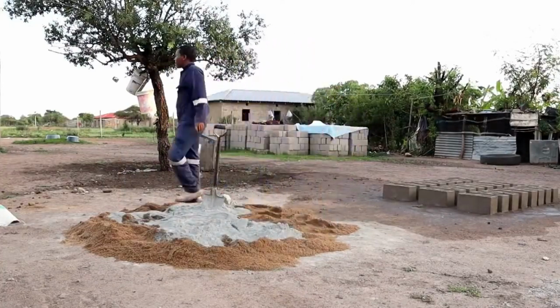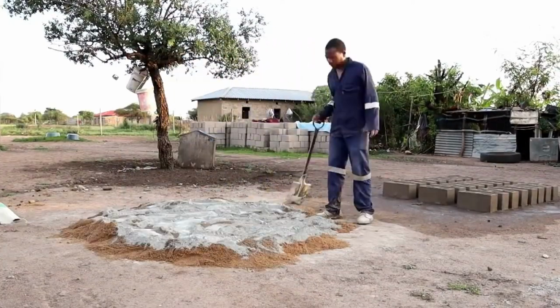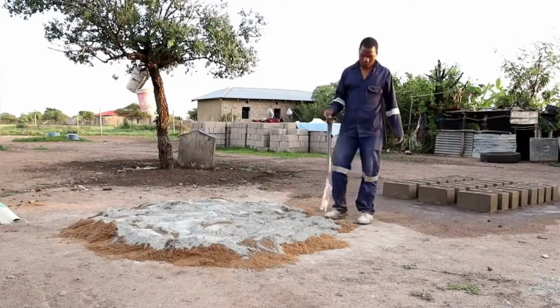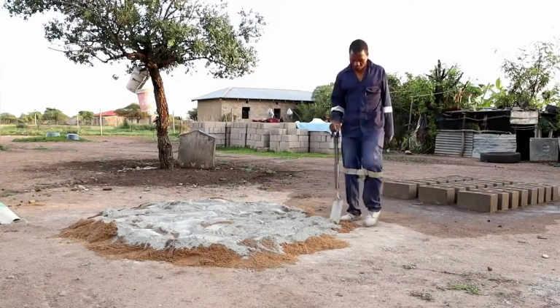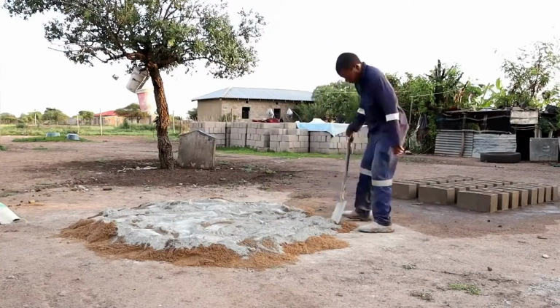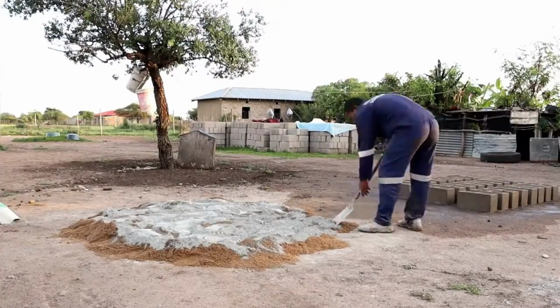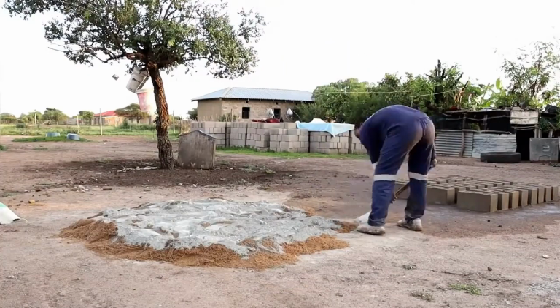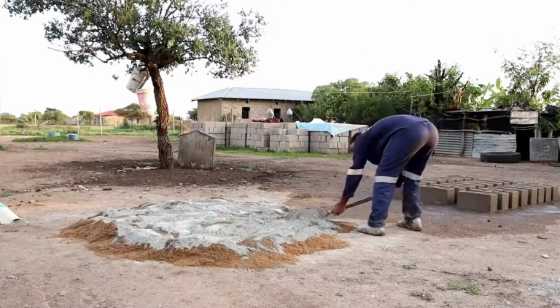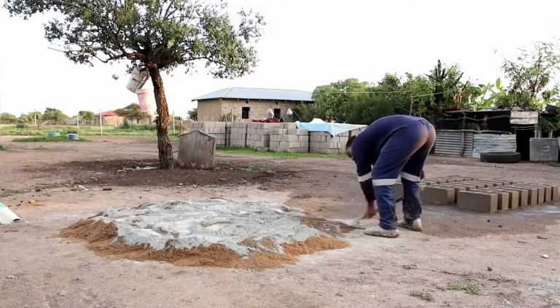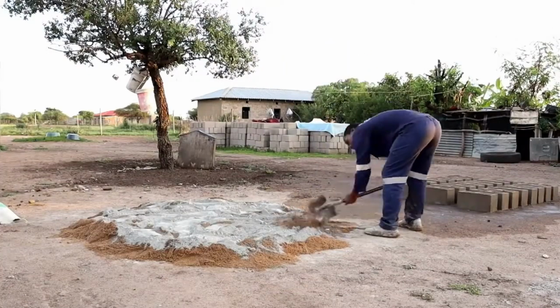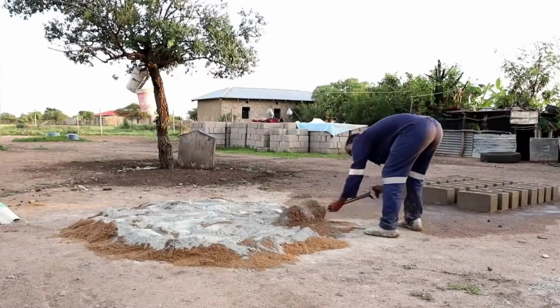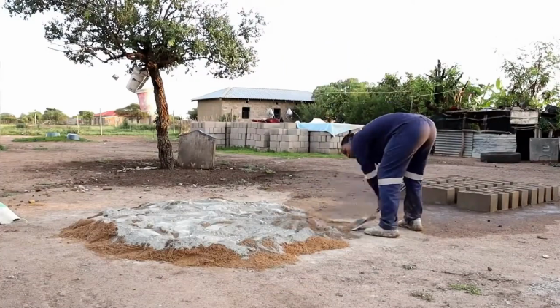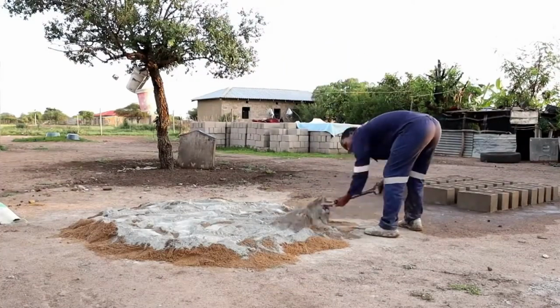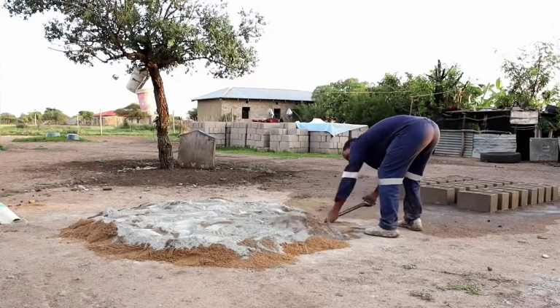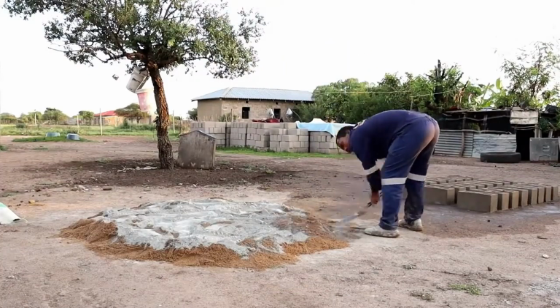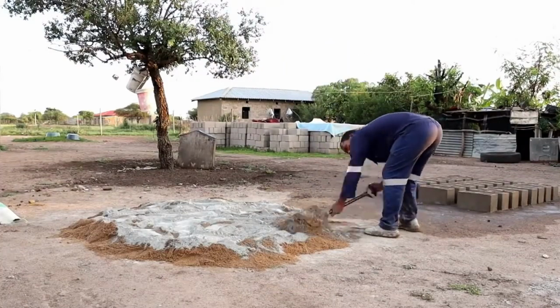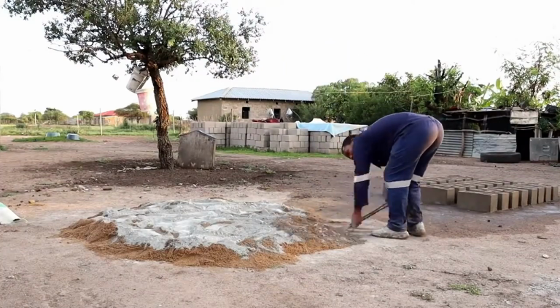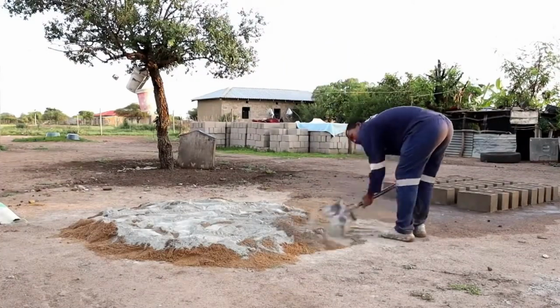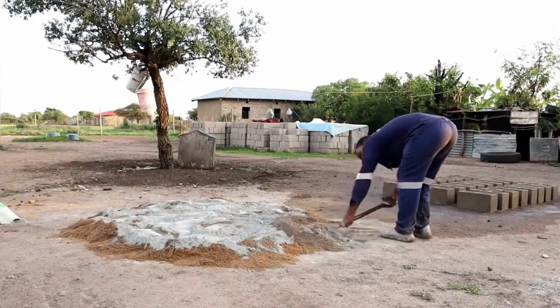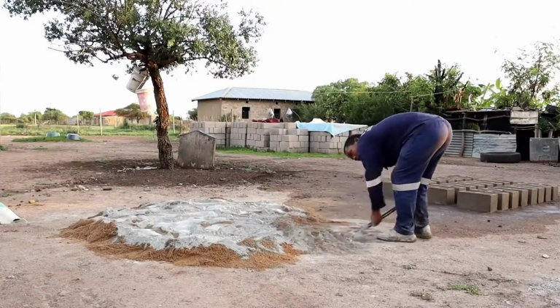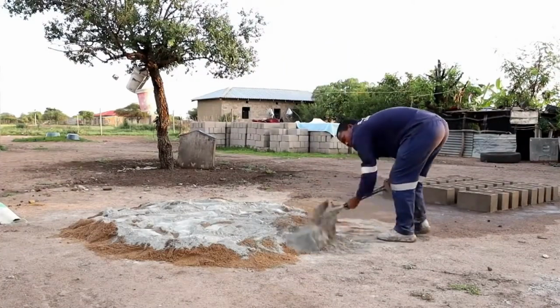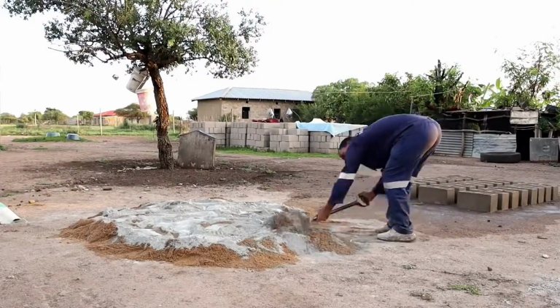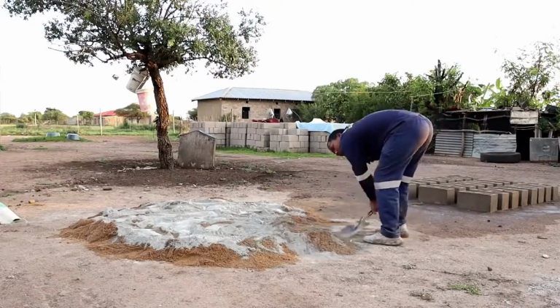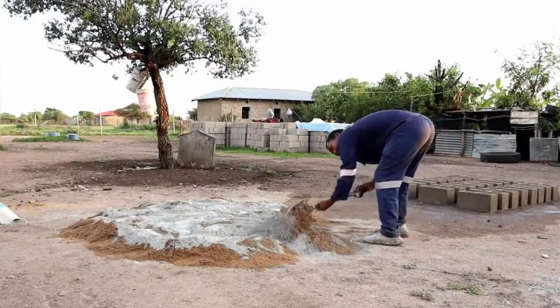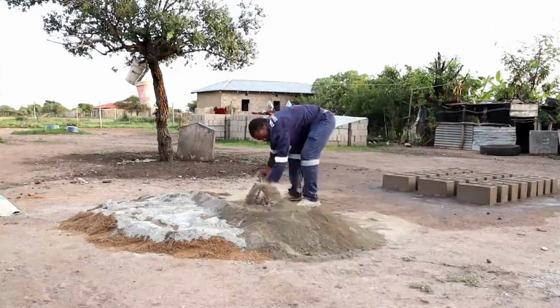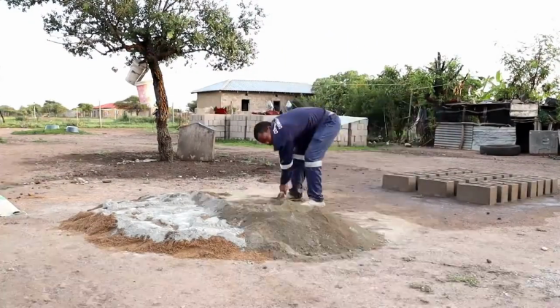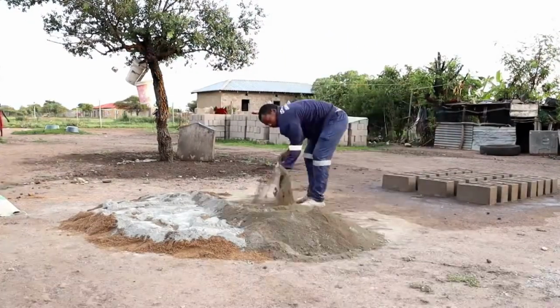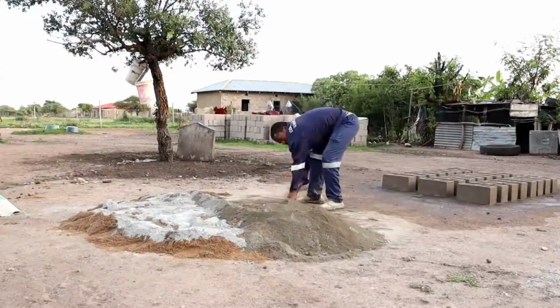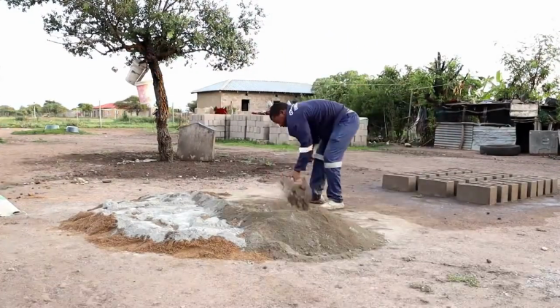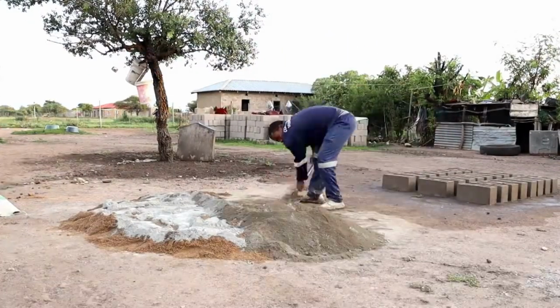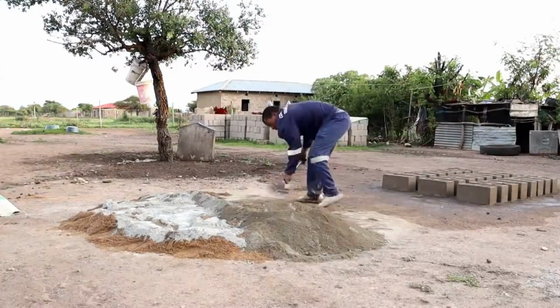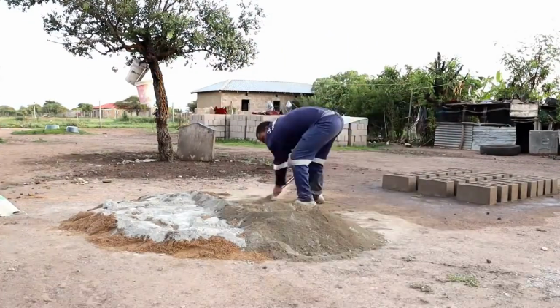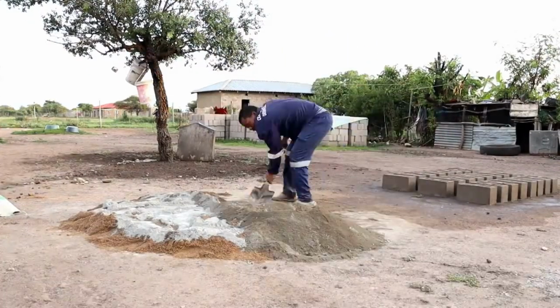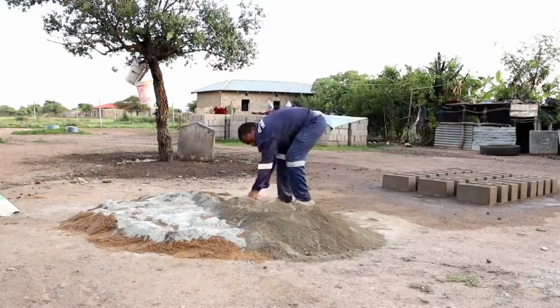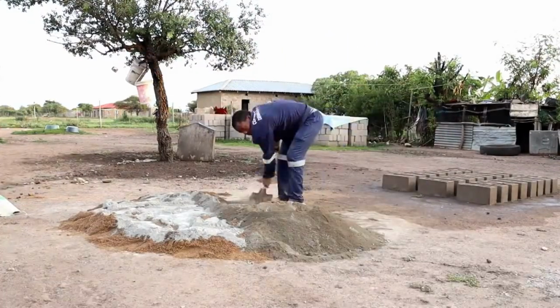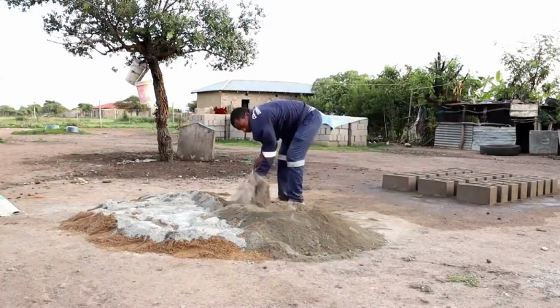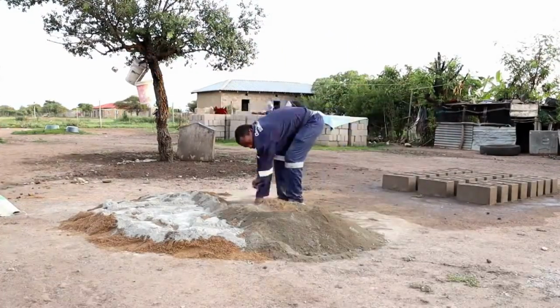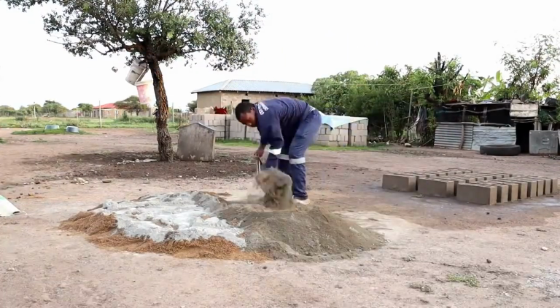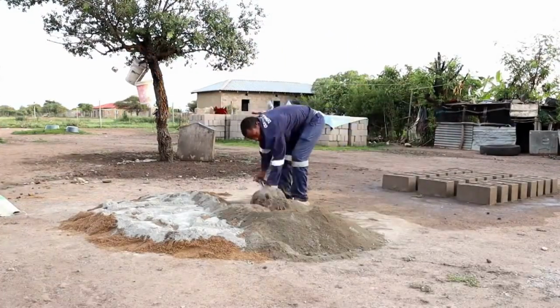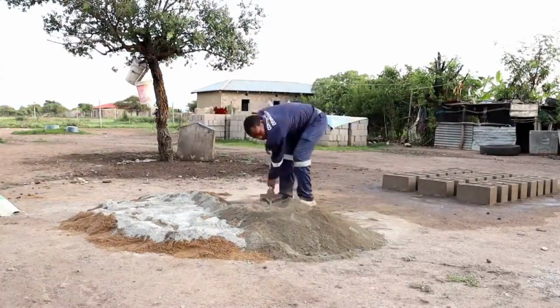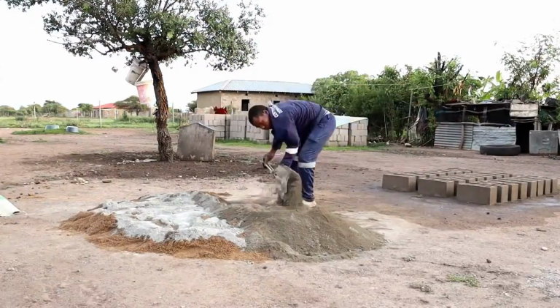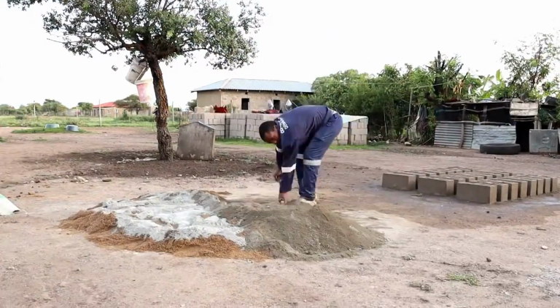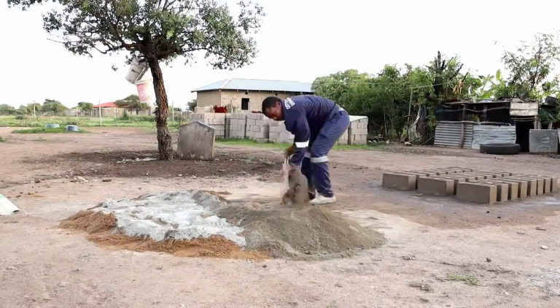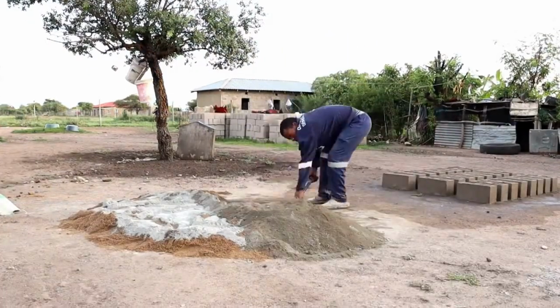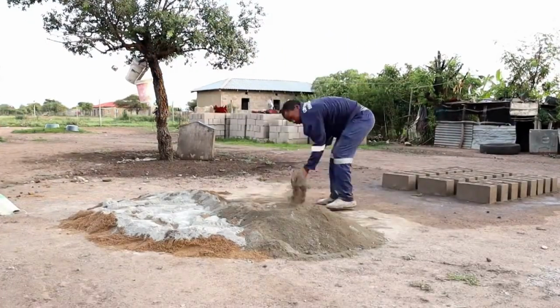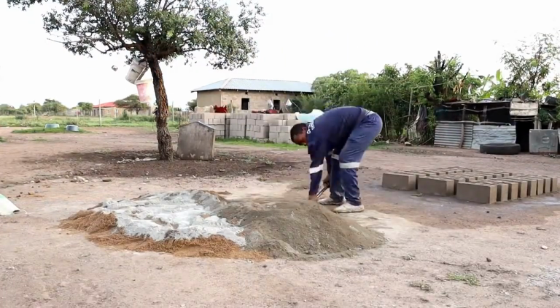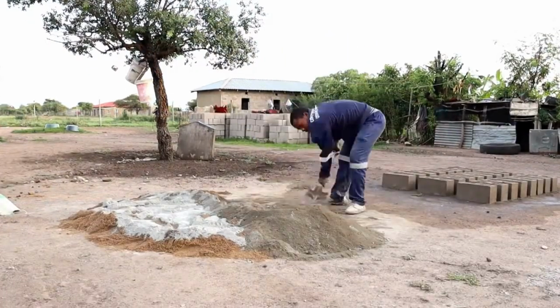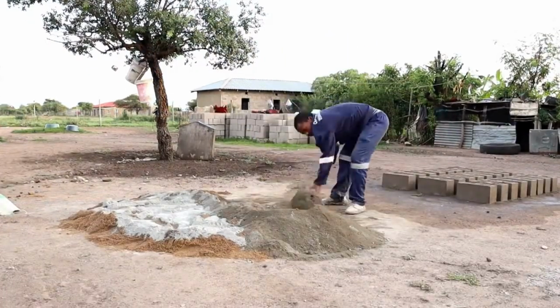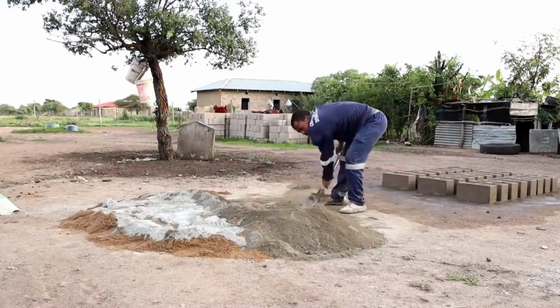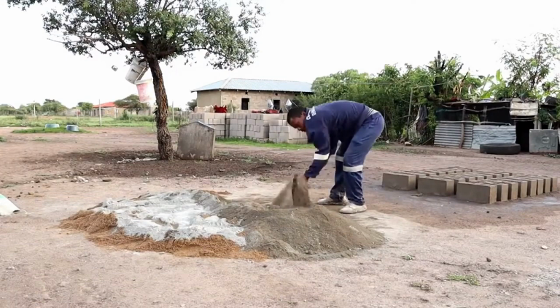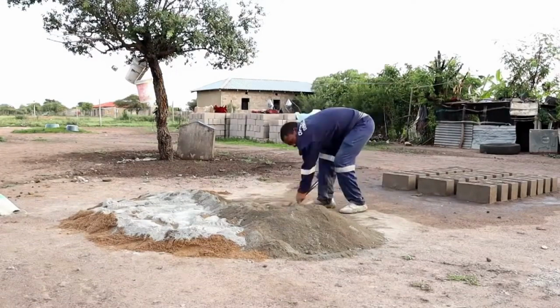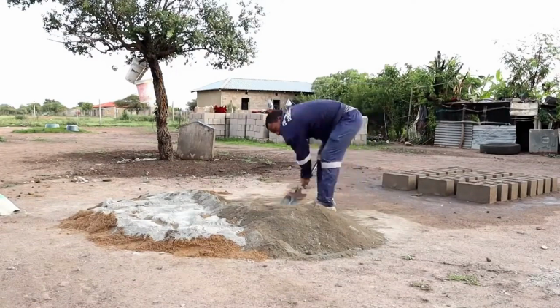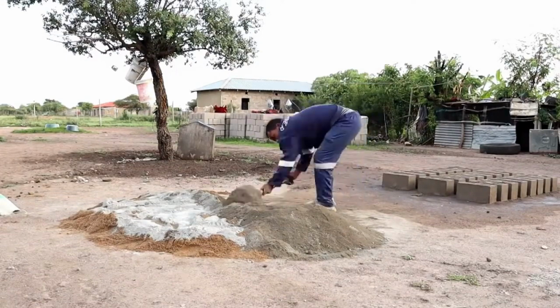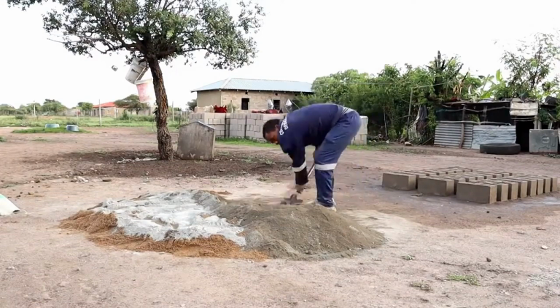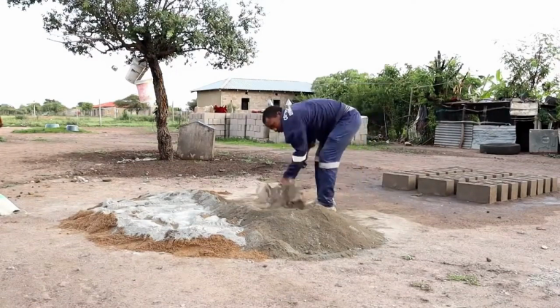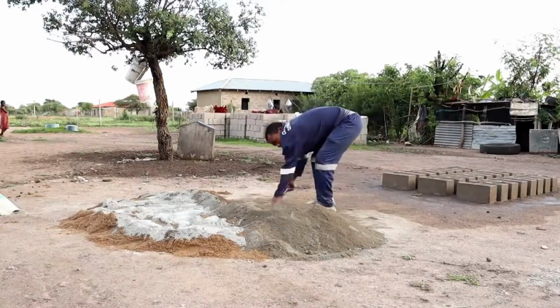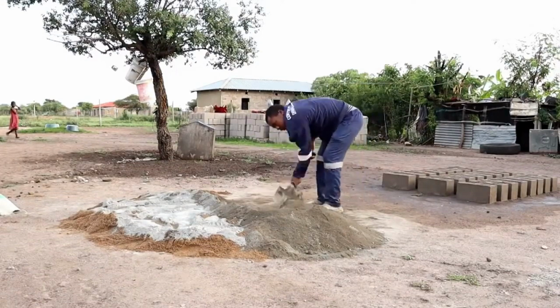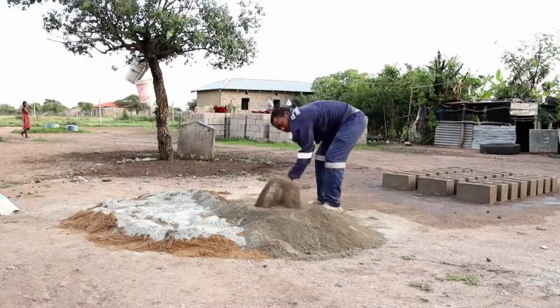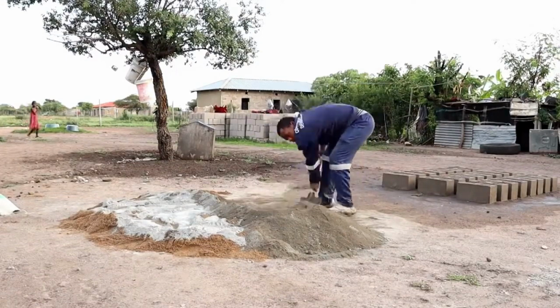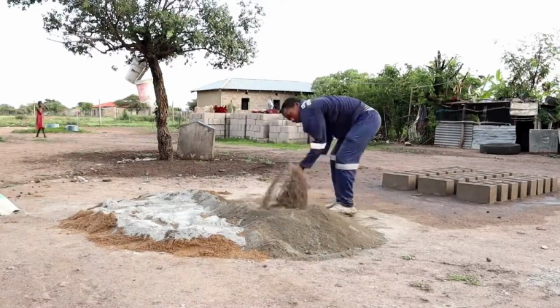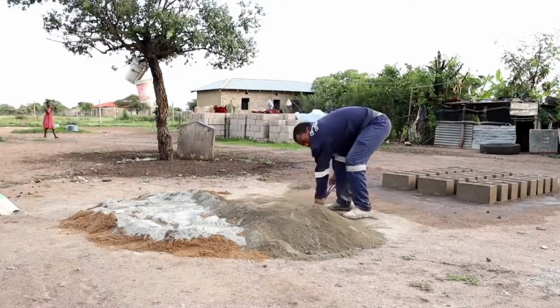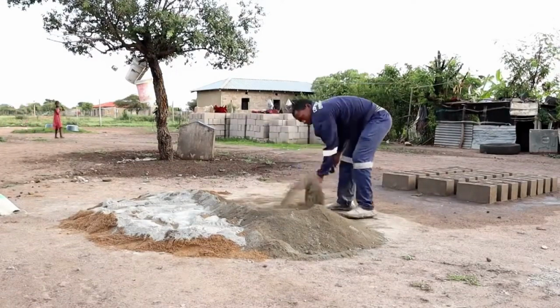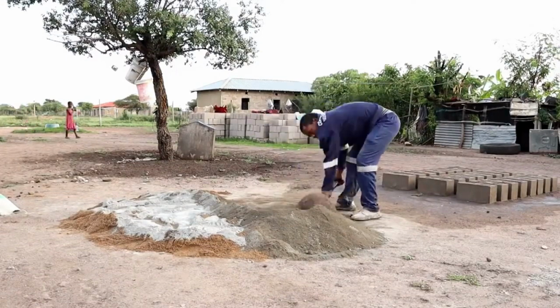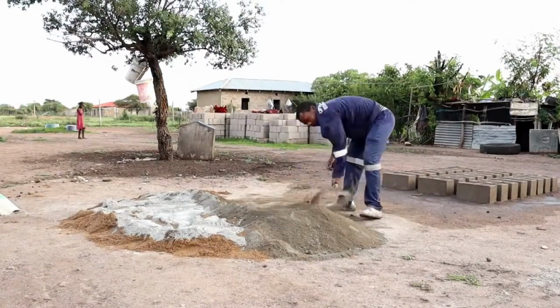Thoroughly mix the cement and sand together until the color is uniform. This ensures proper distribution of cement throughout the mixture.